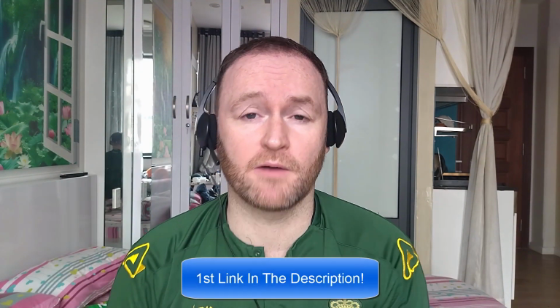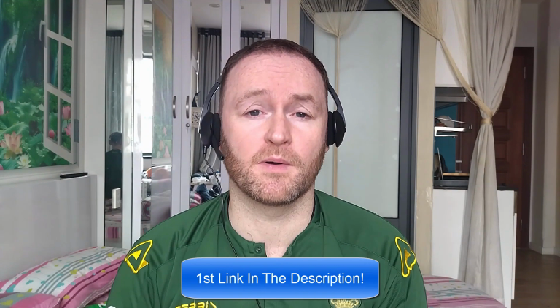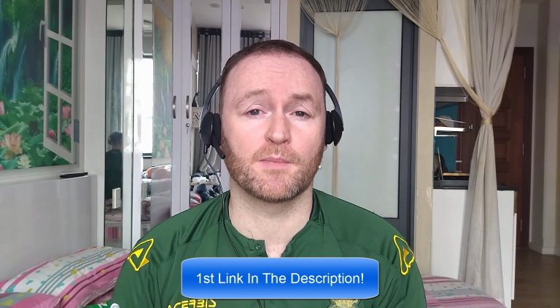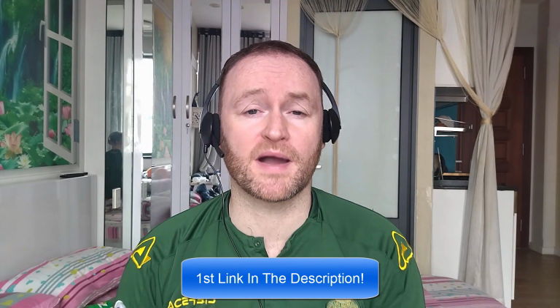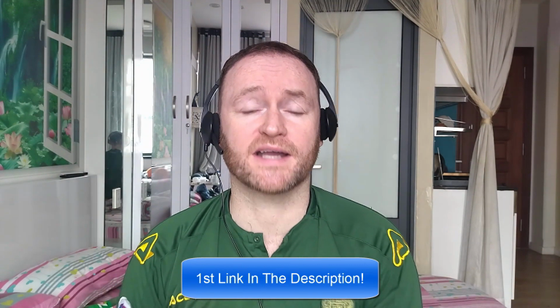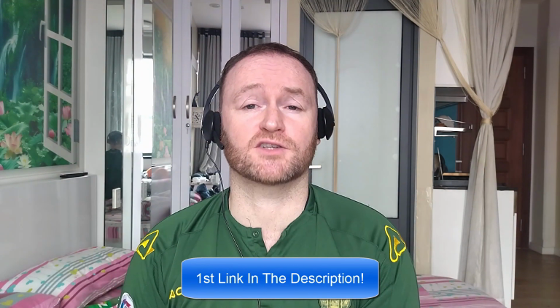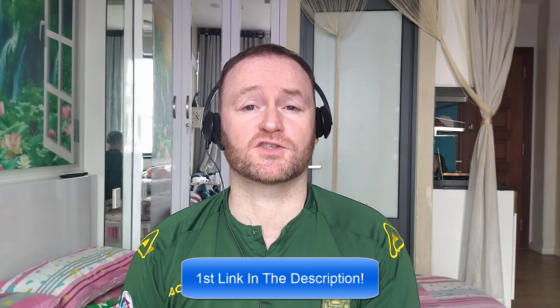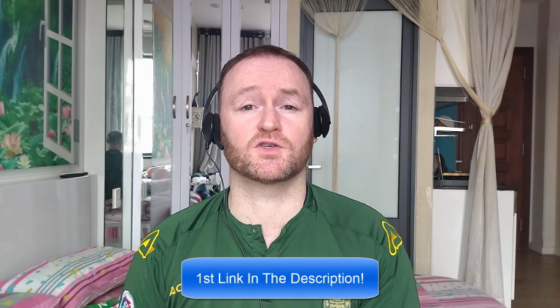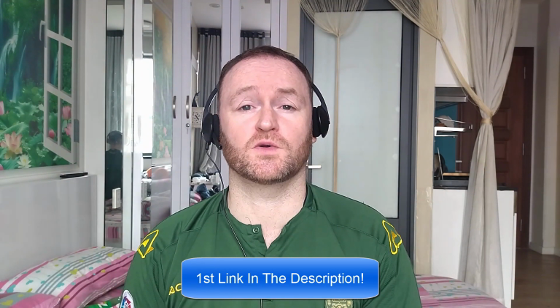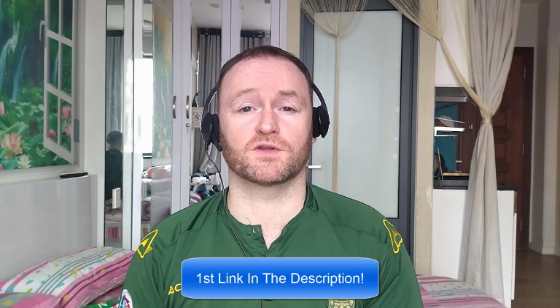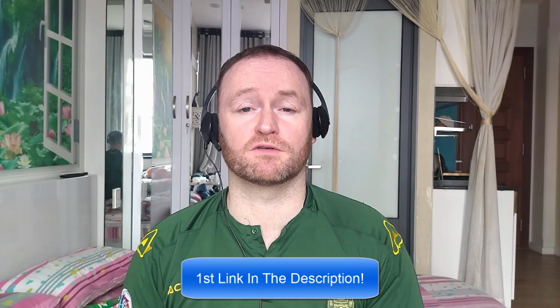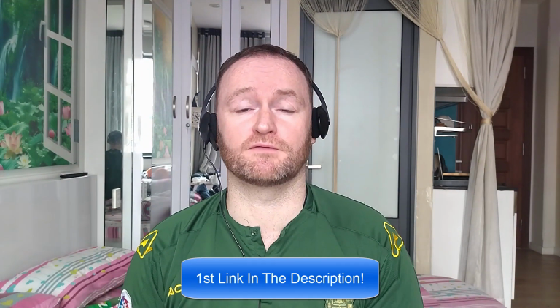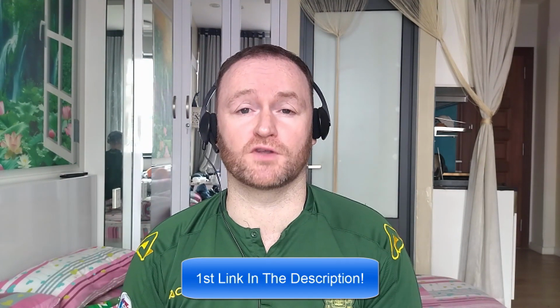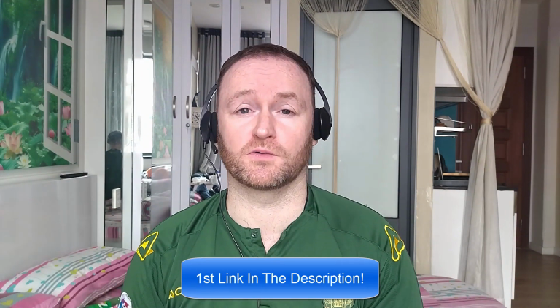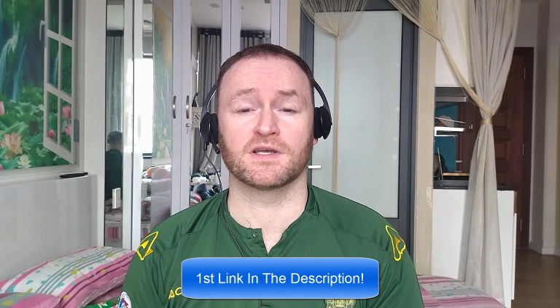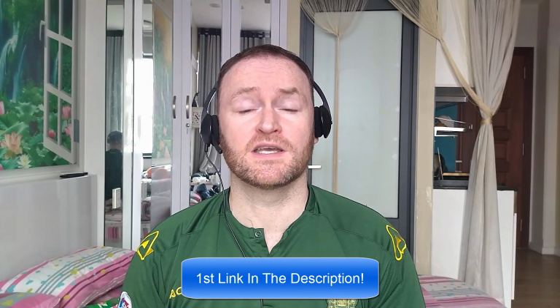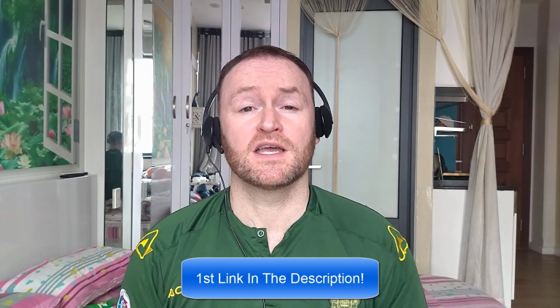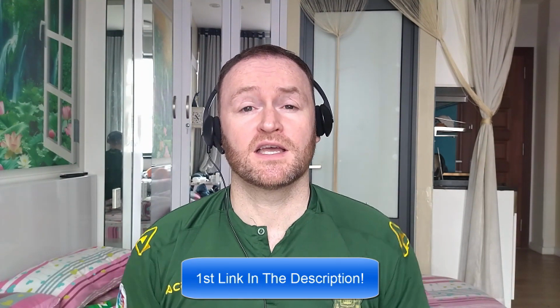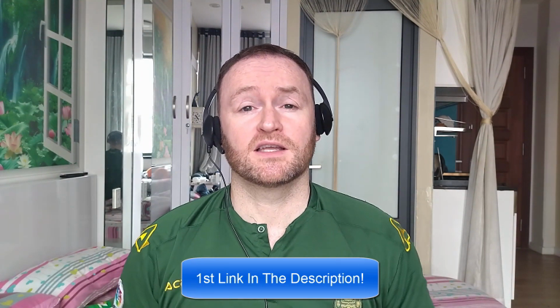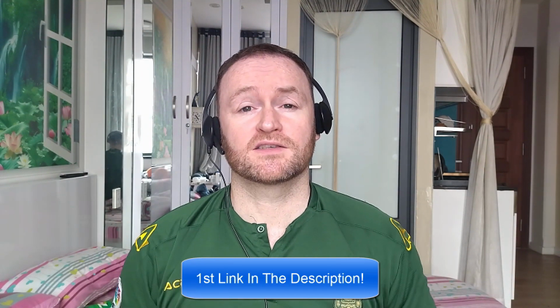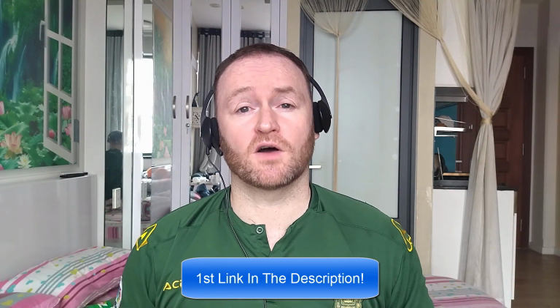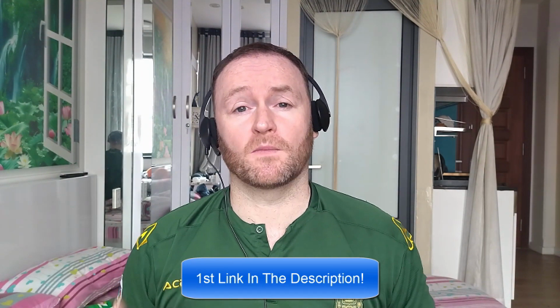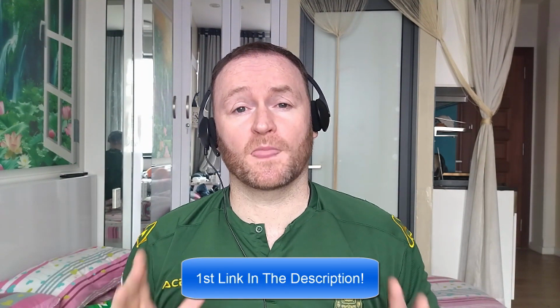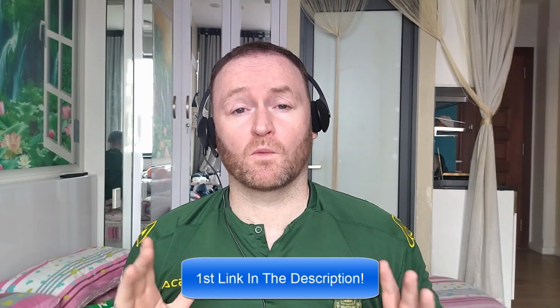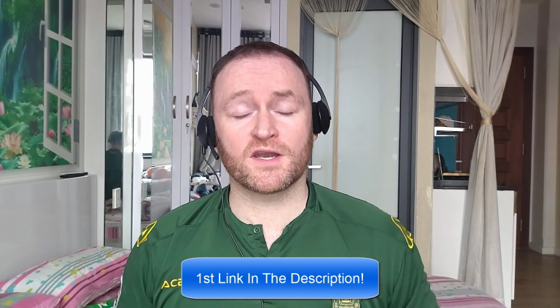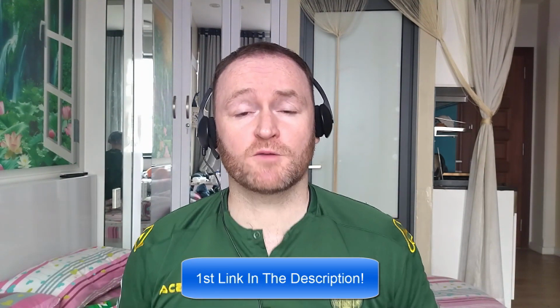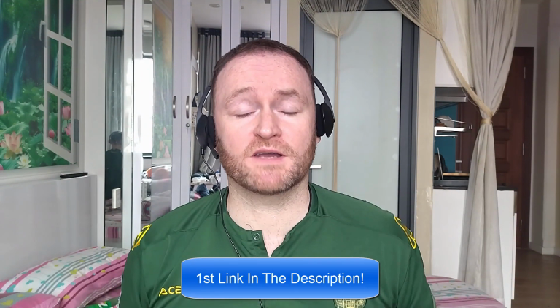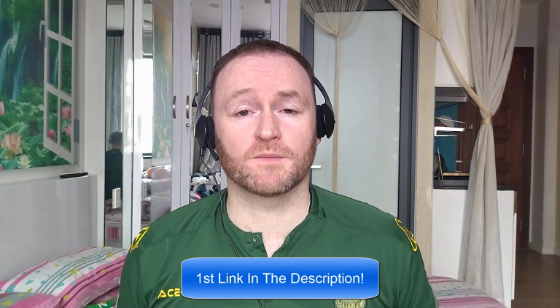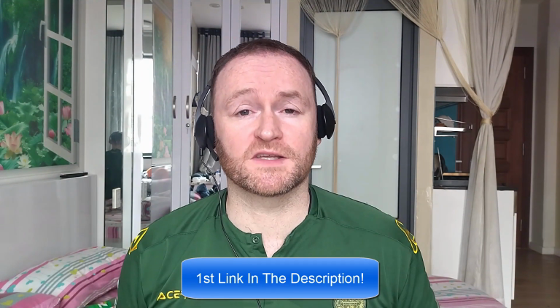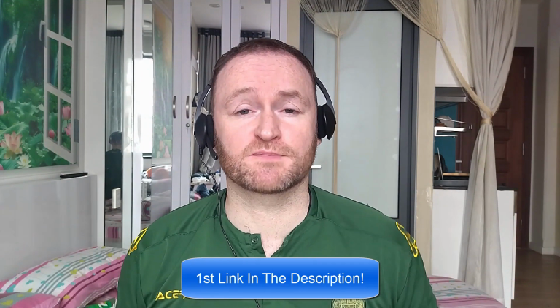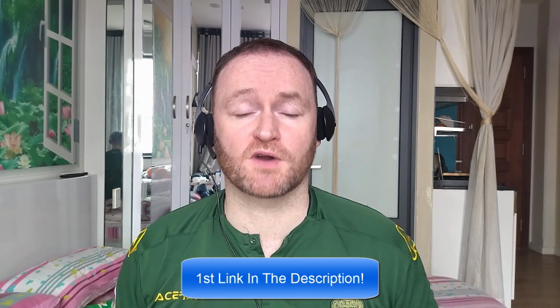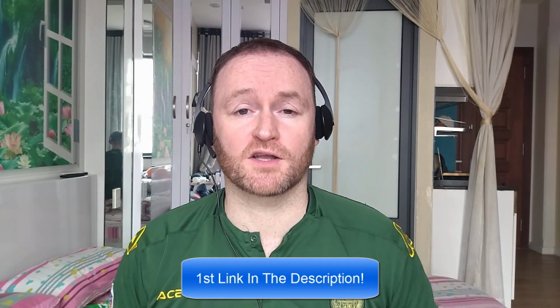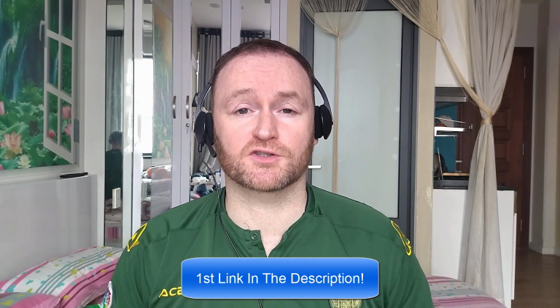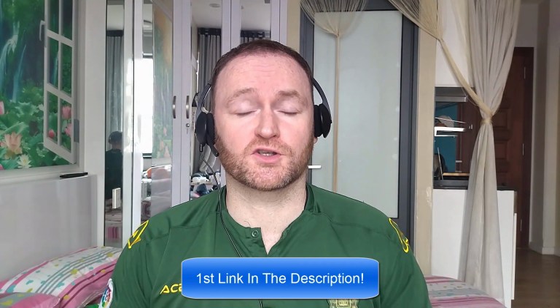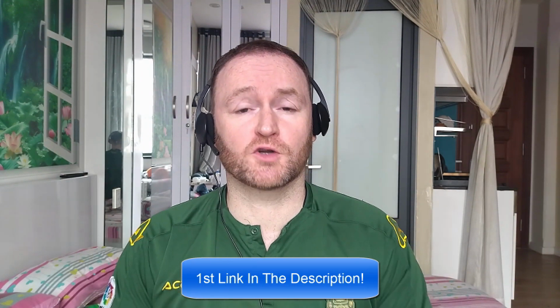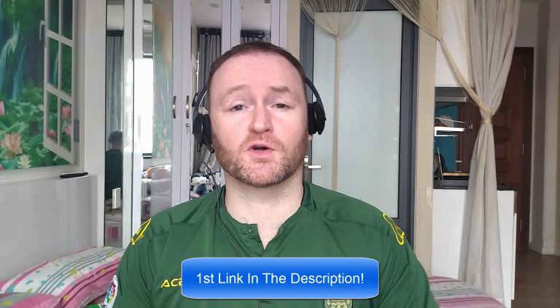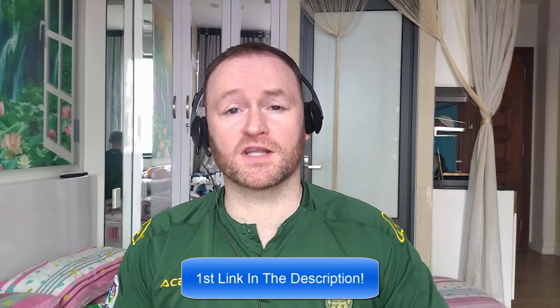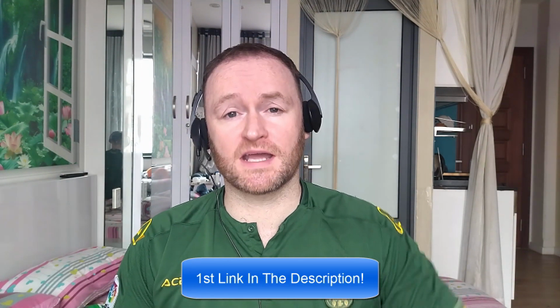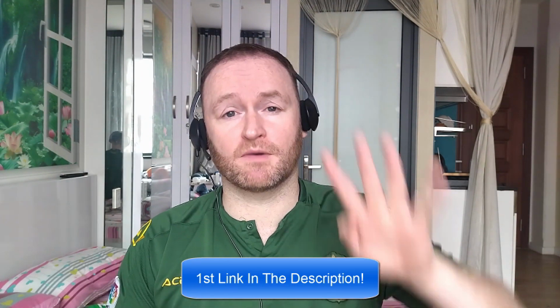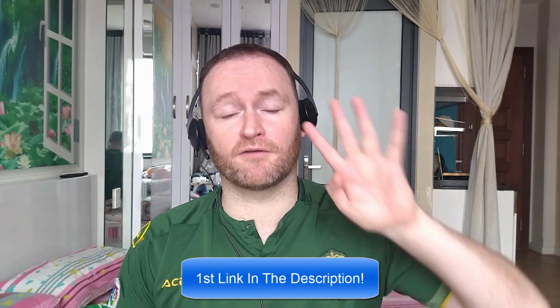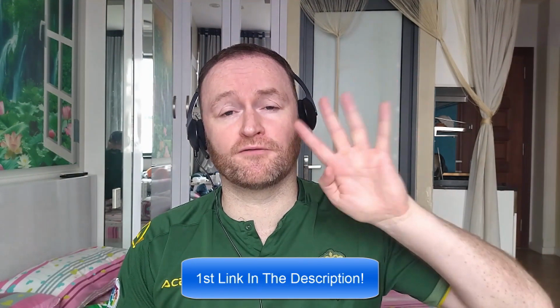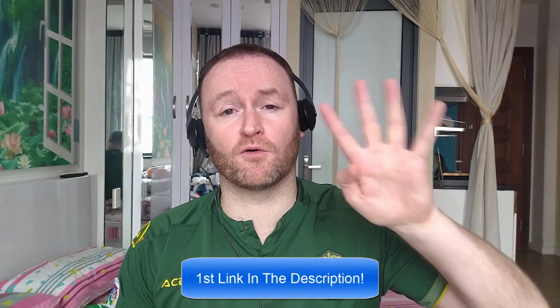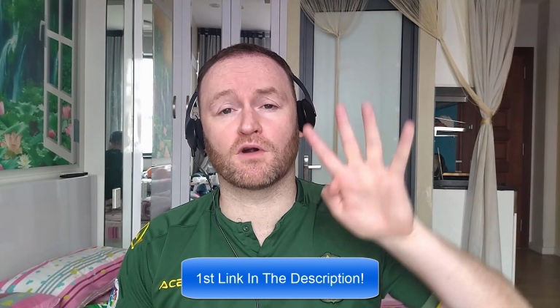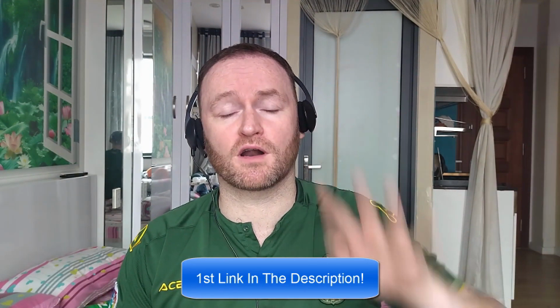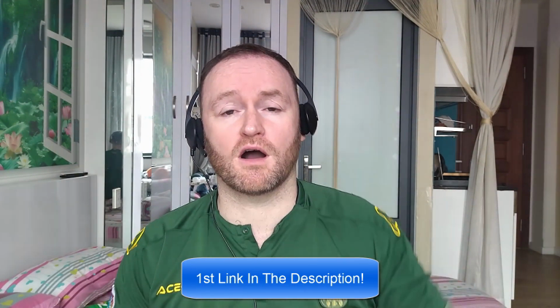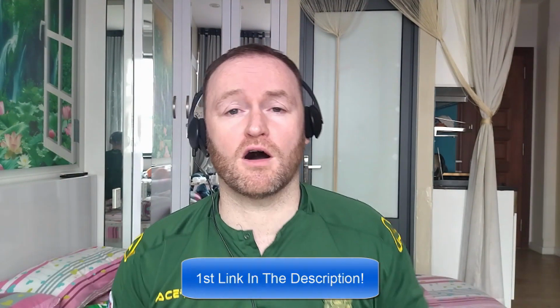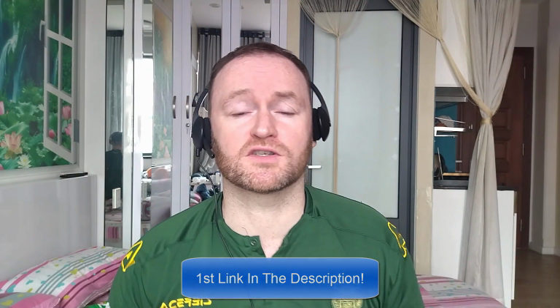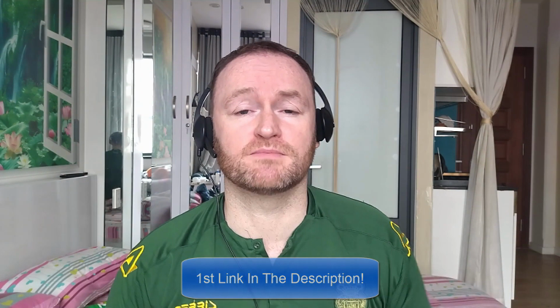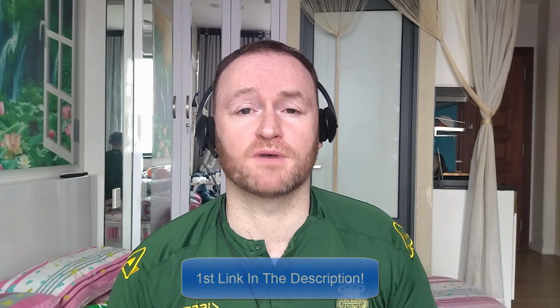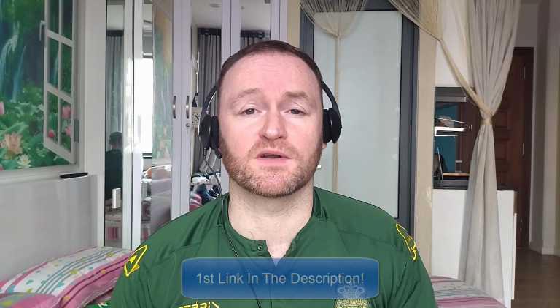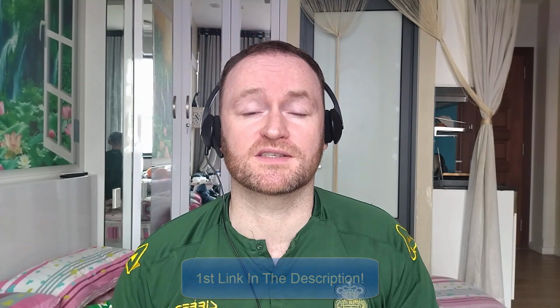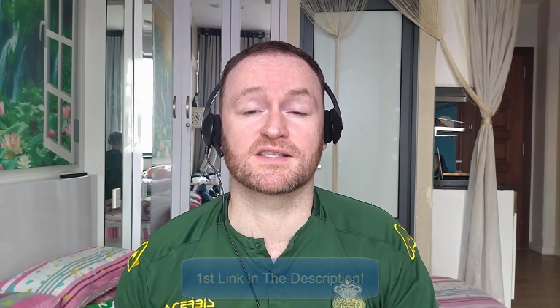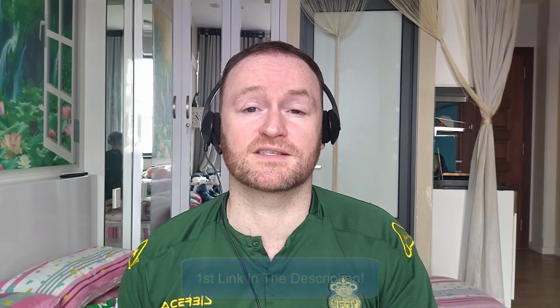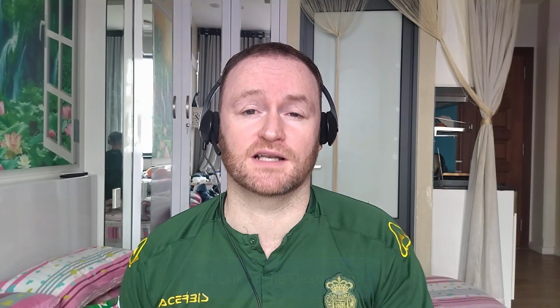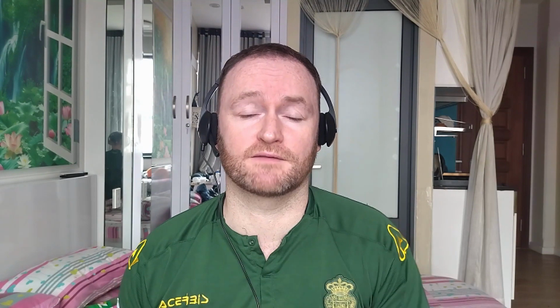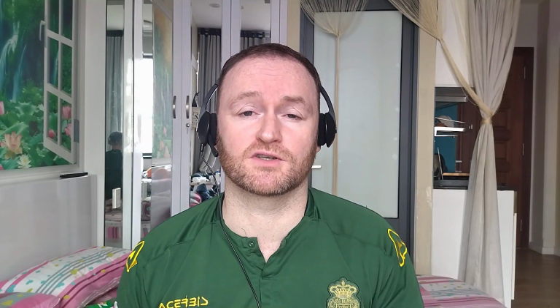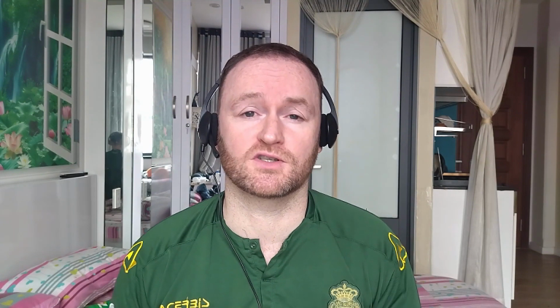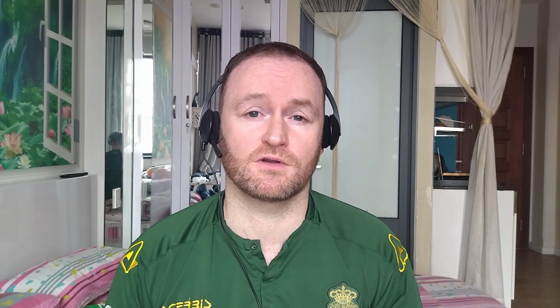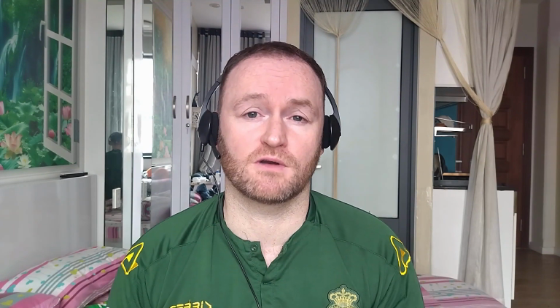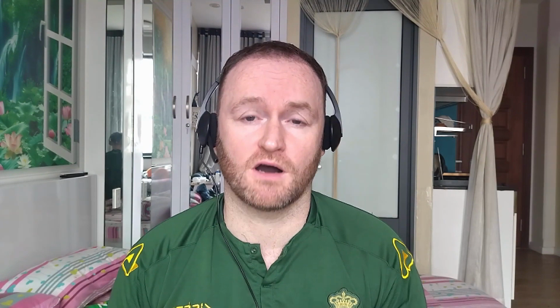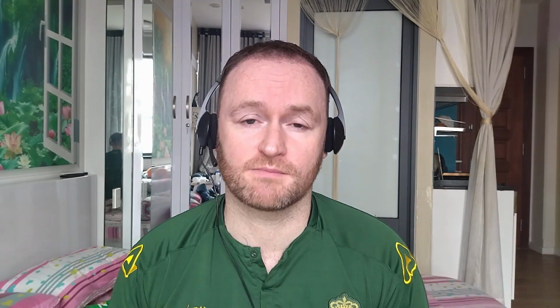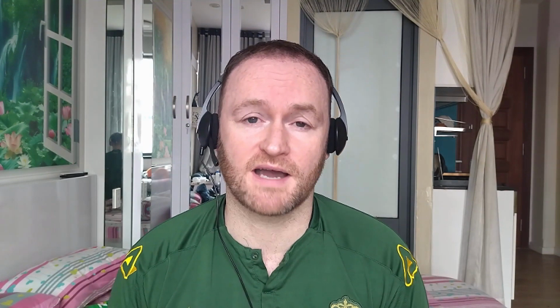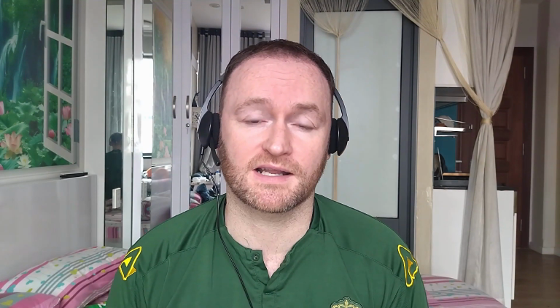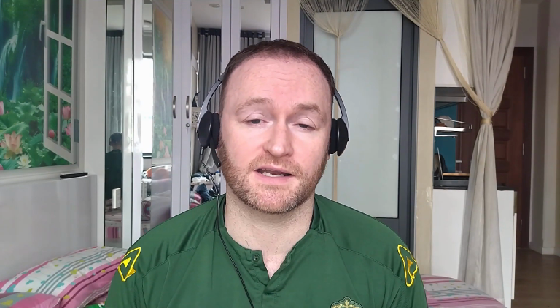Now, back to the review. When you pick up this product, you're going to get my four awesome bonuses delivered to you automatically.